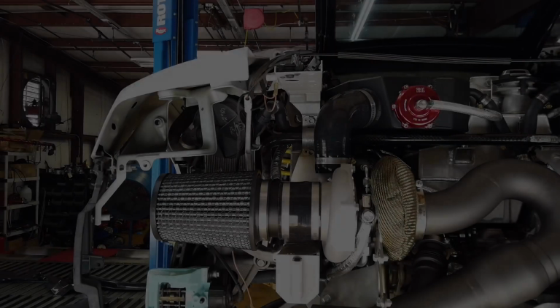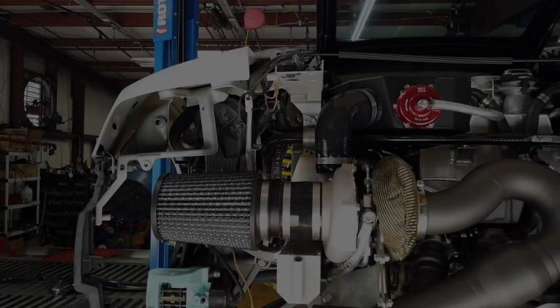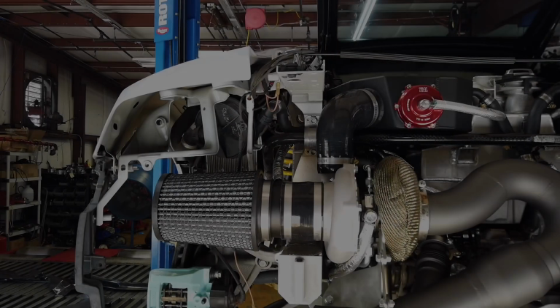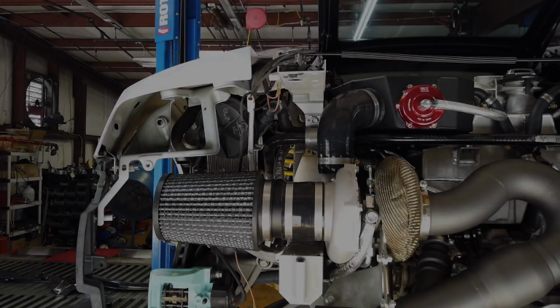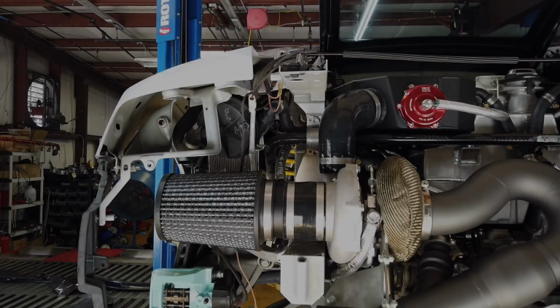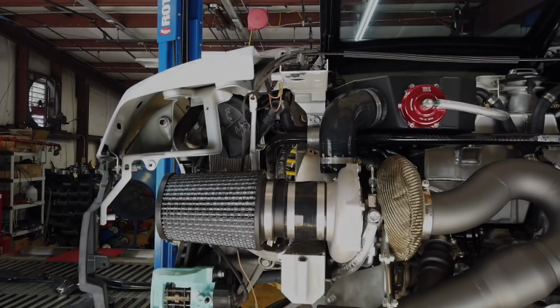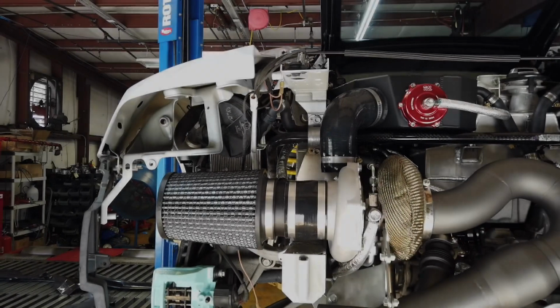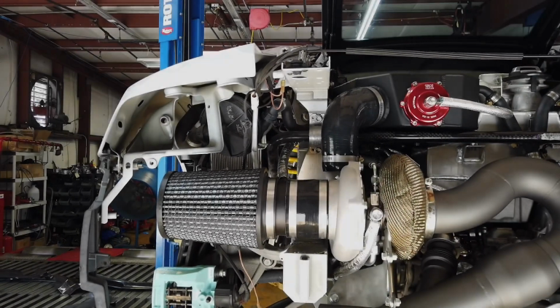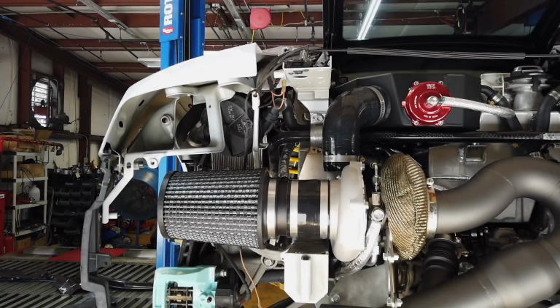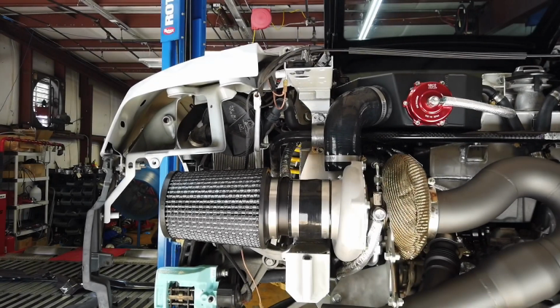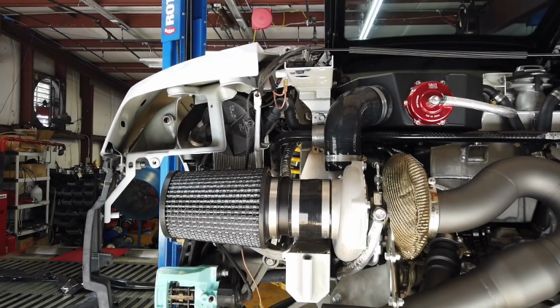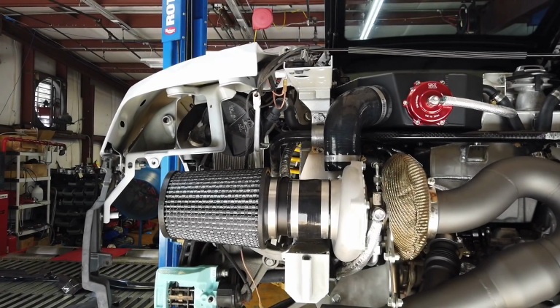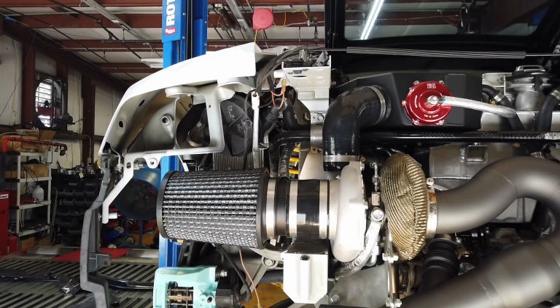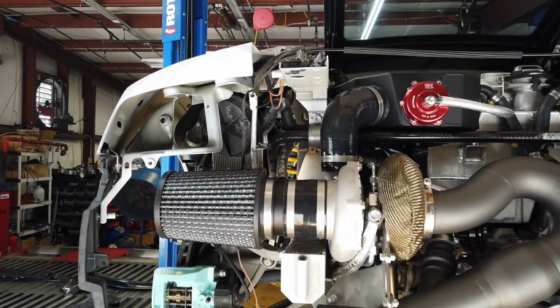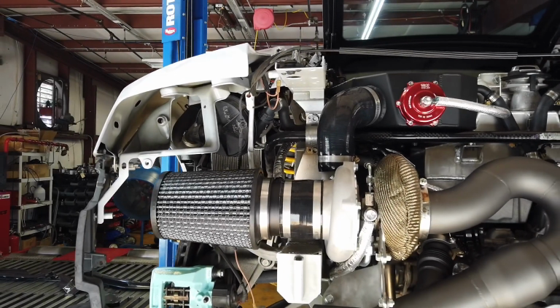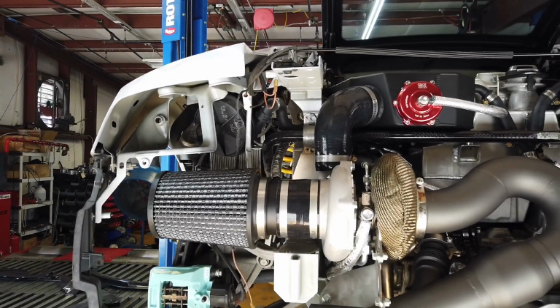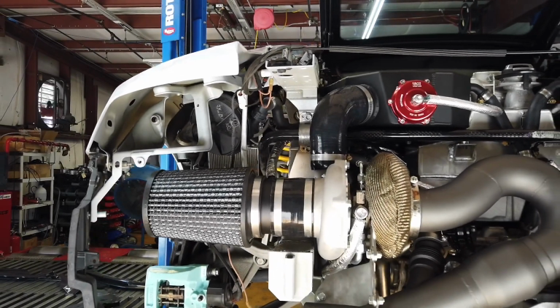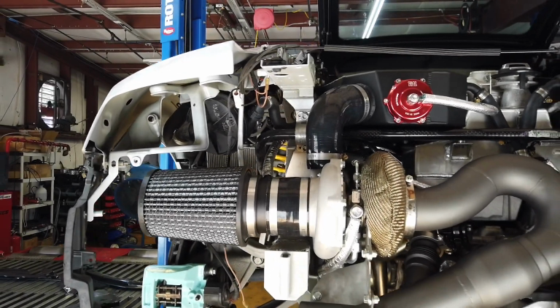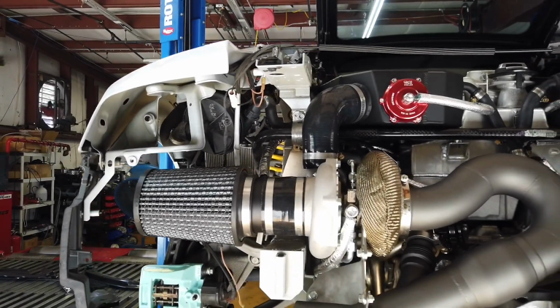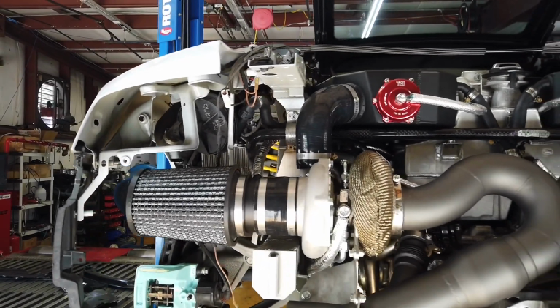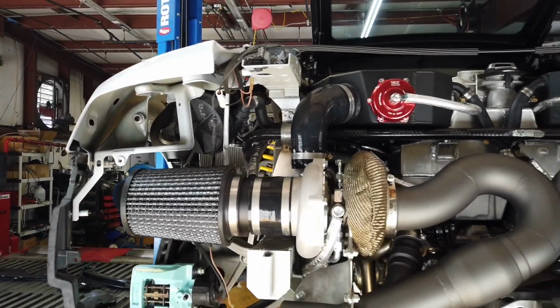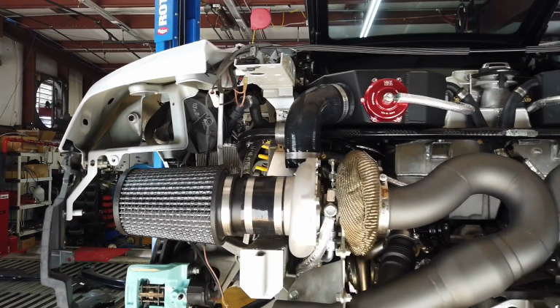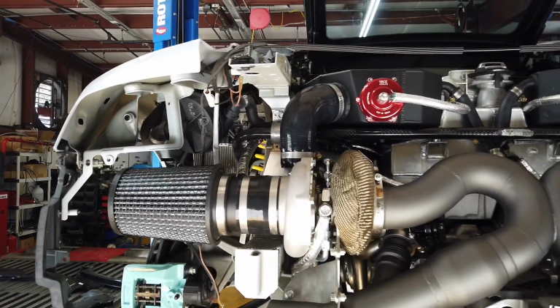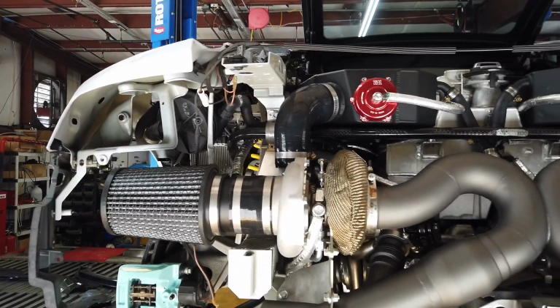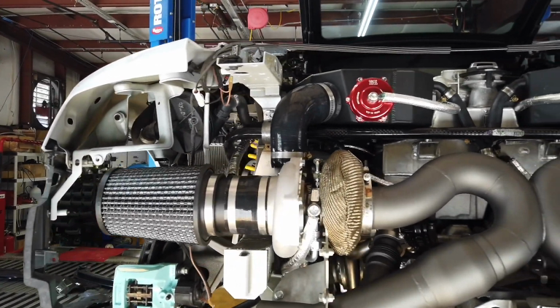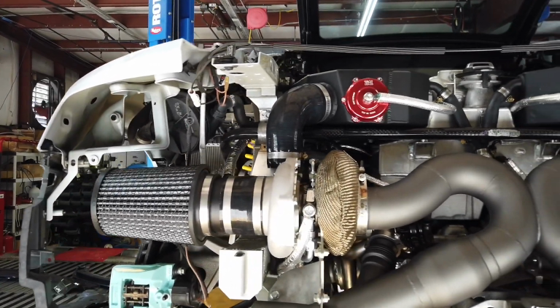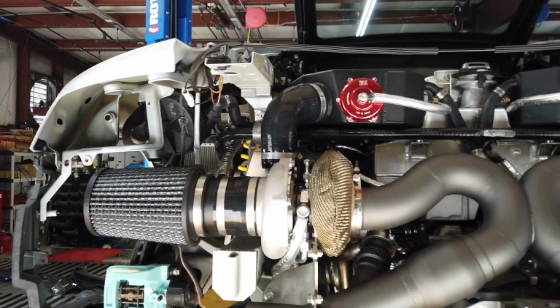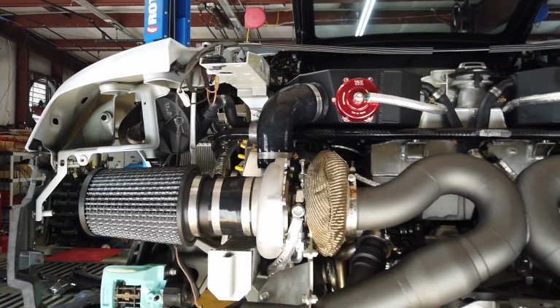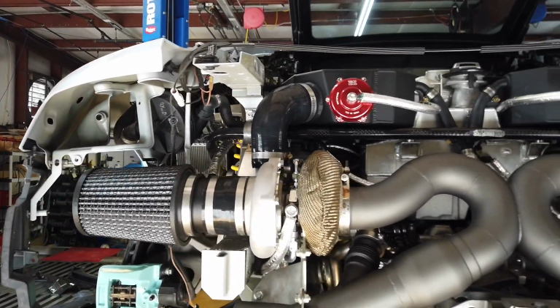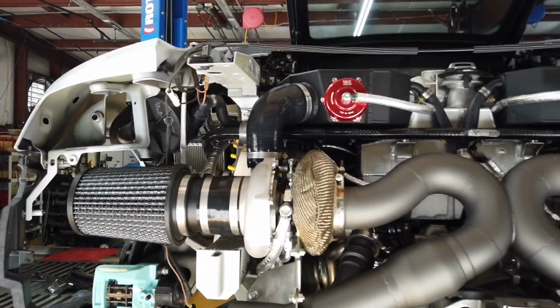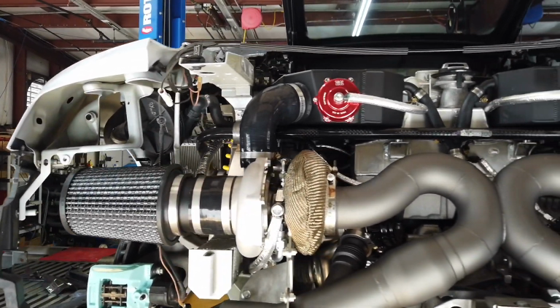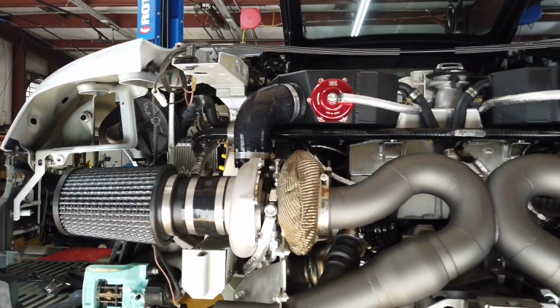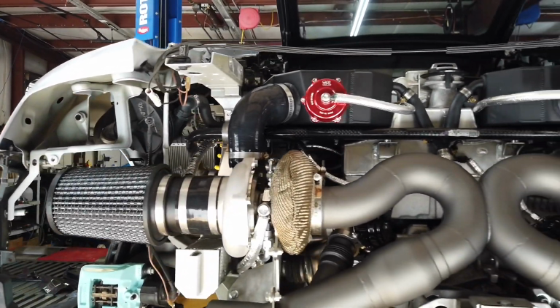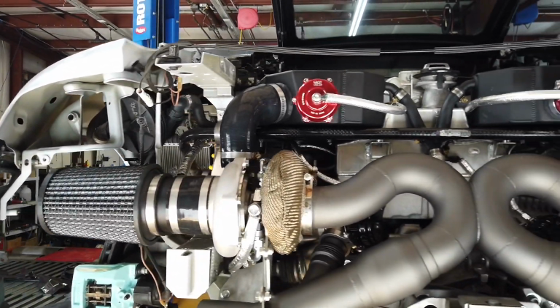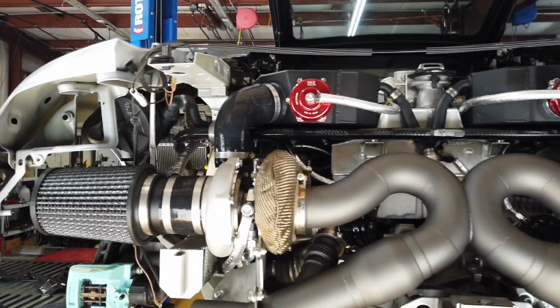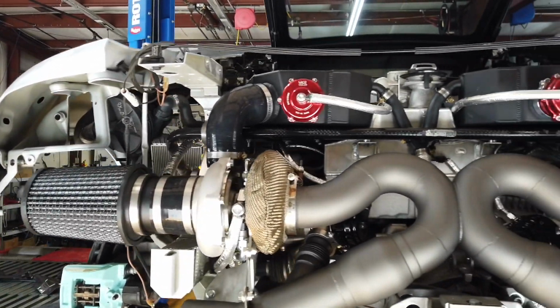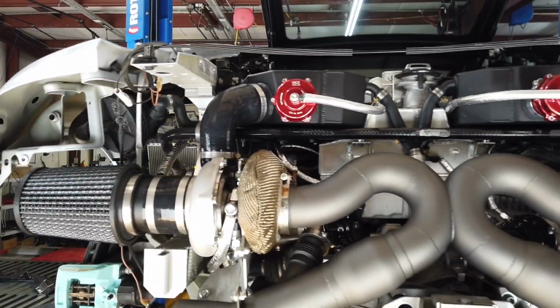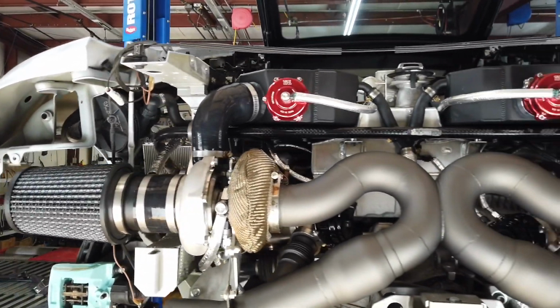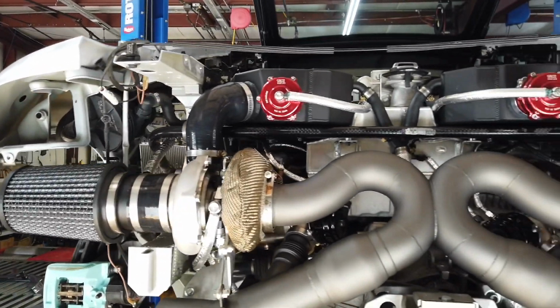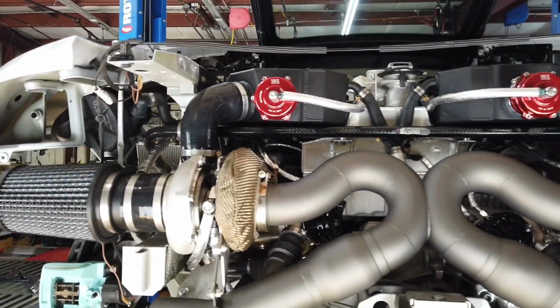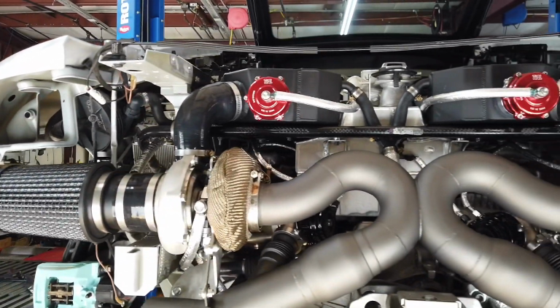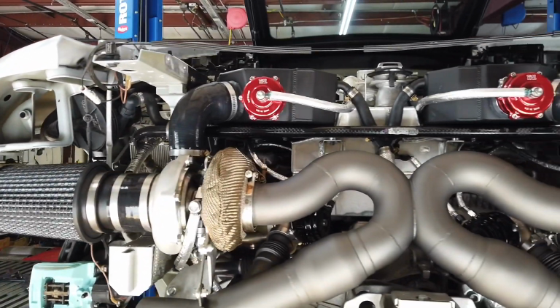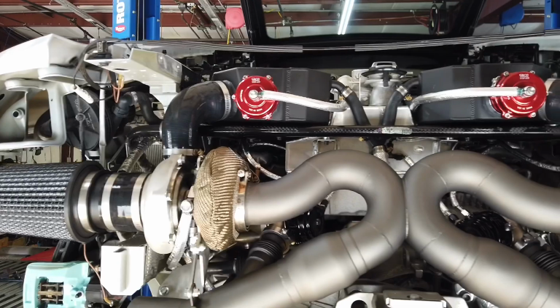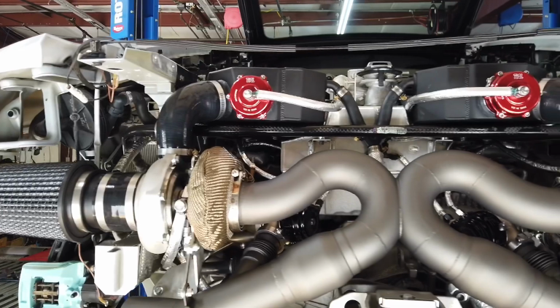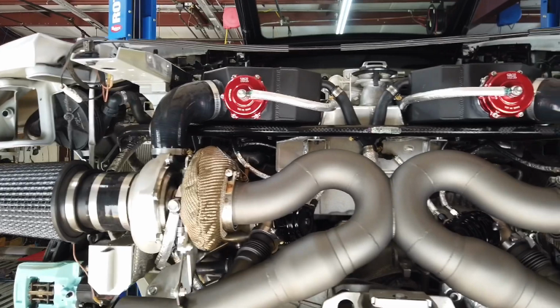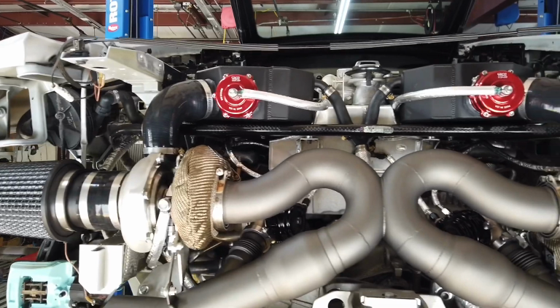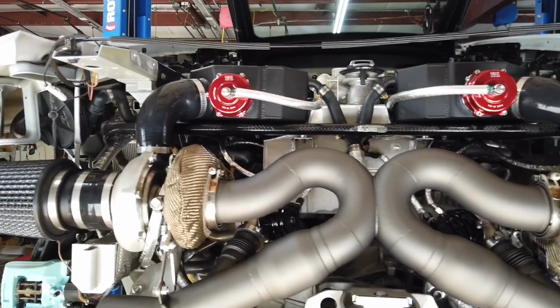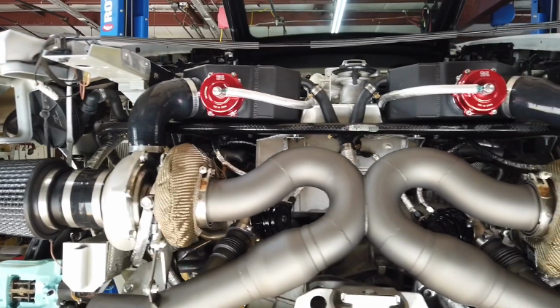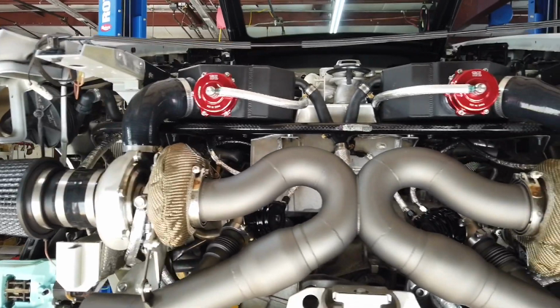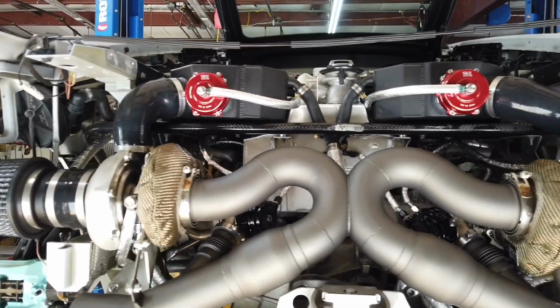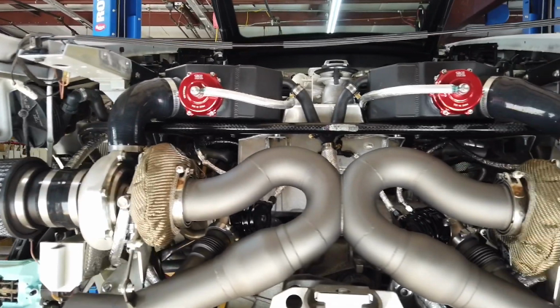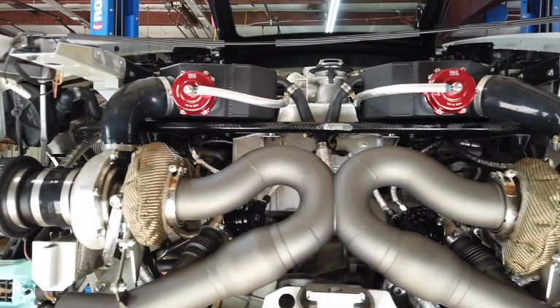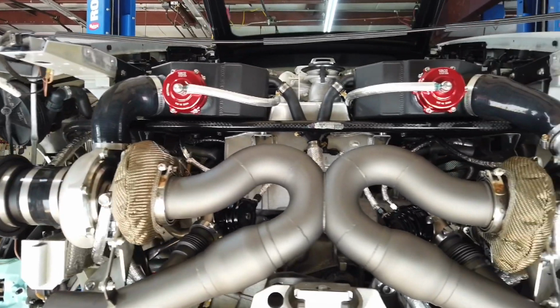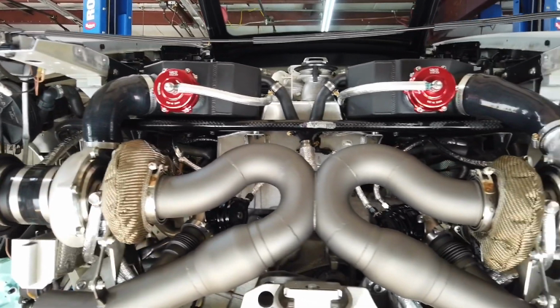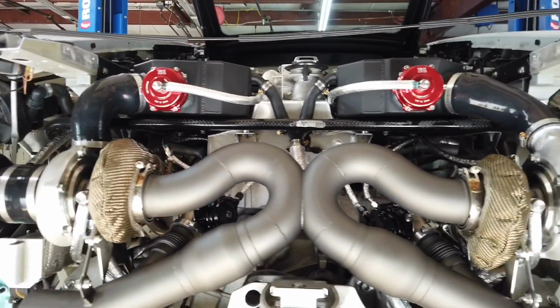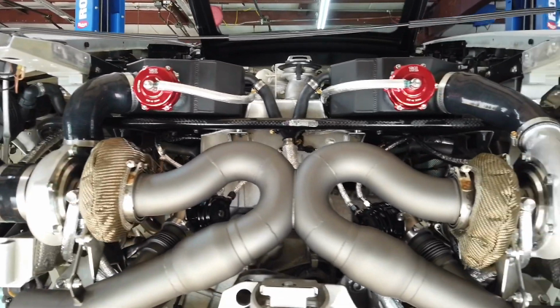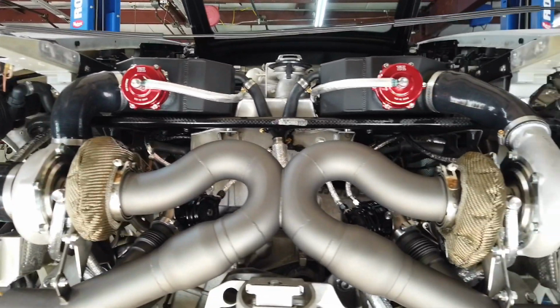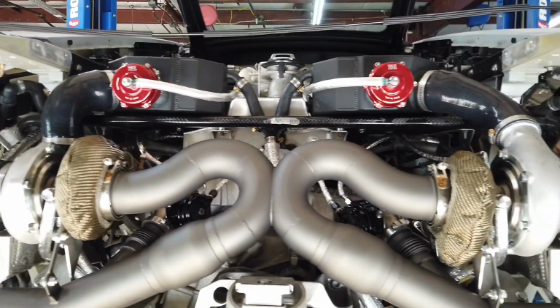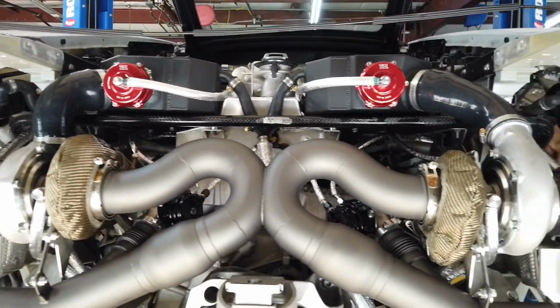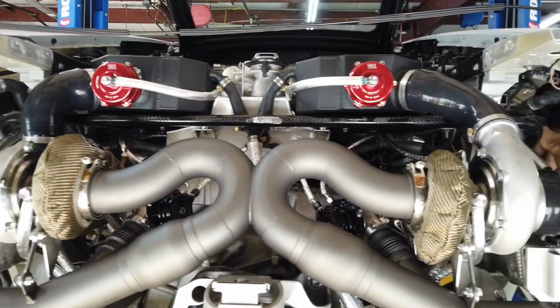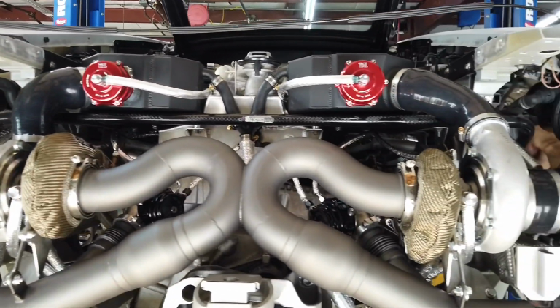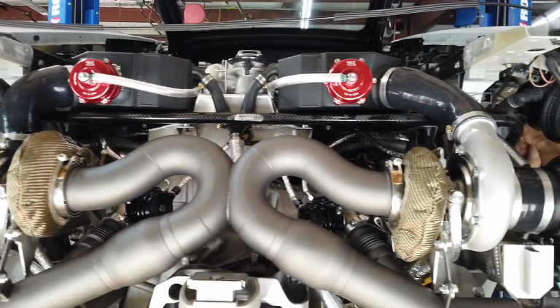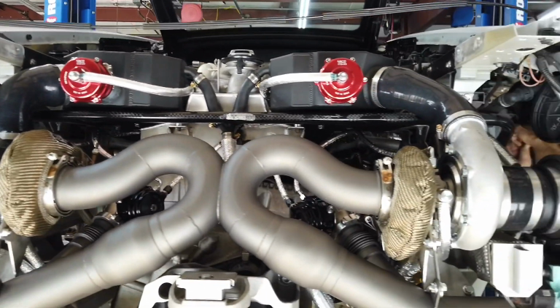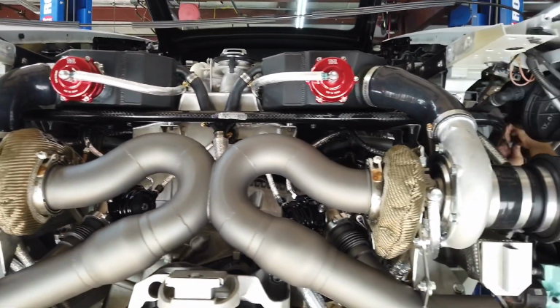In today's video we put the finishing touches on the AMS Alpha 9 twin turbo kit for the Audi R8 and Lamborghini Huracan.